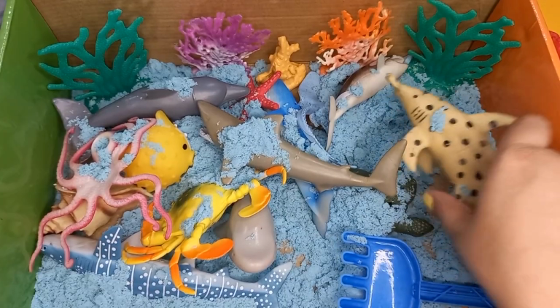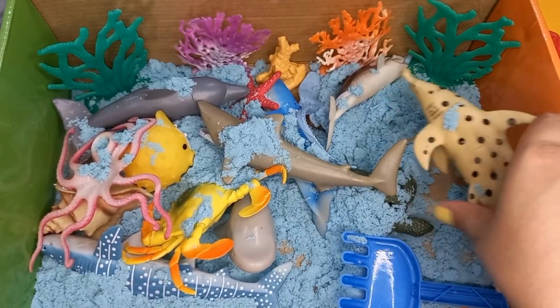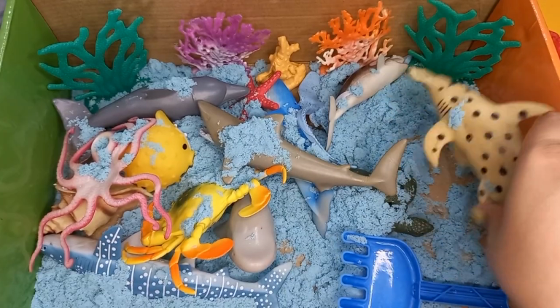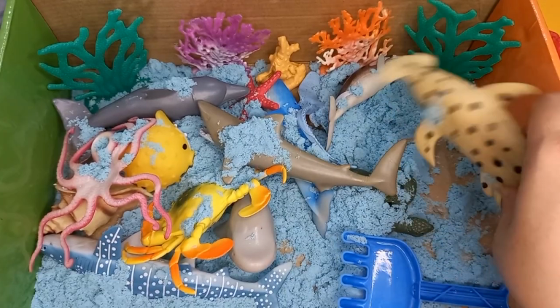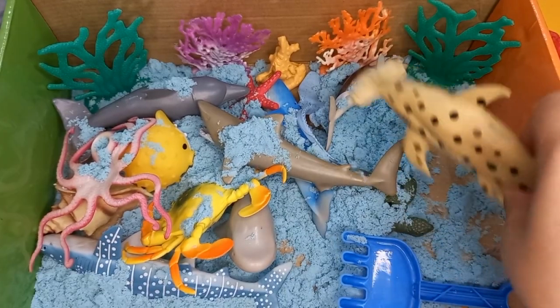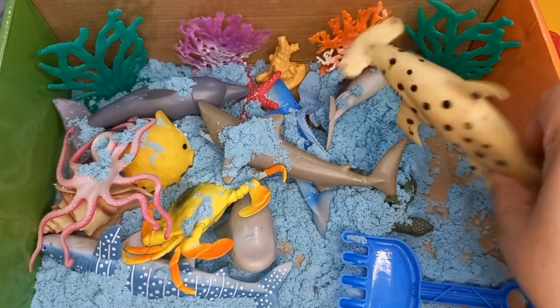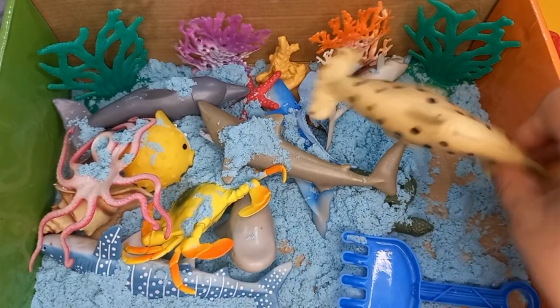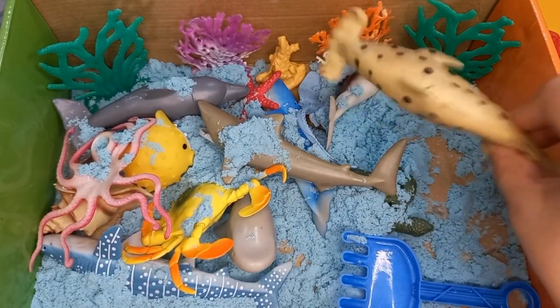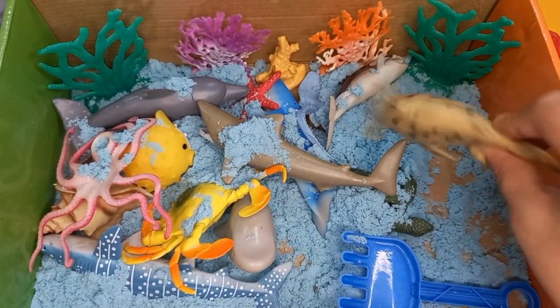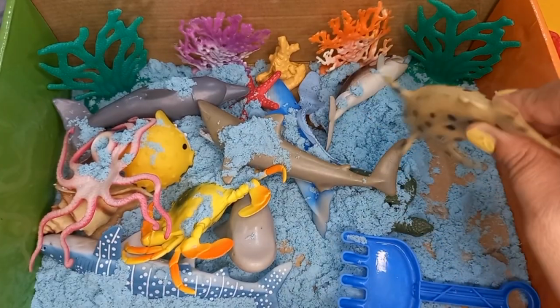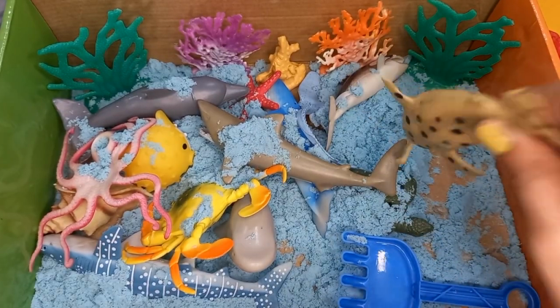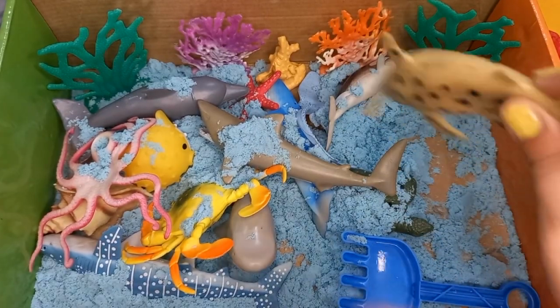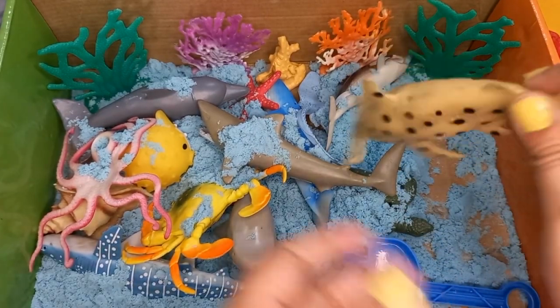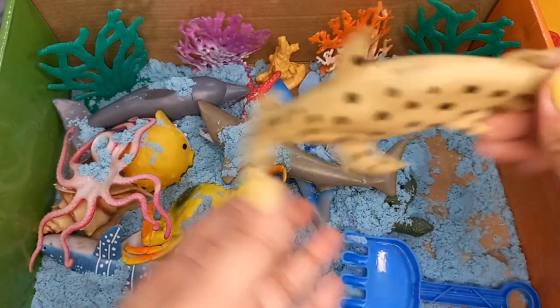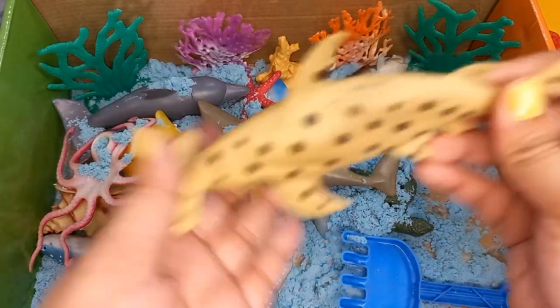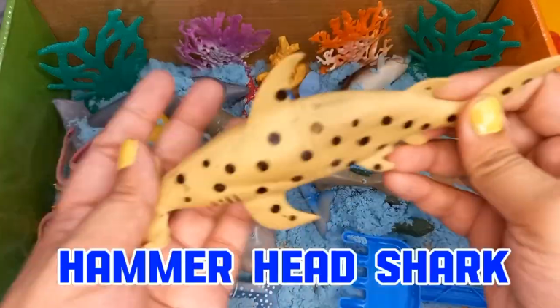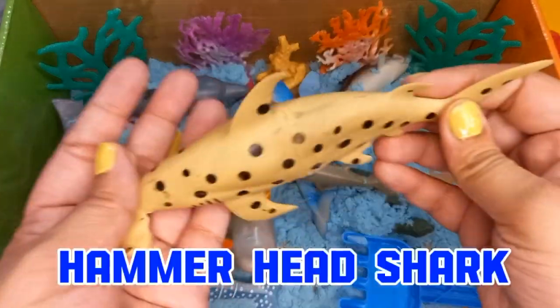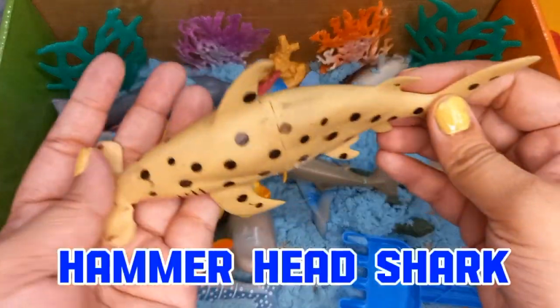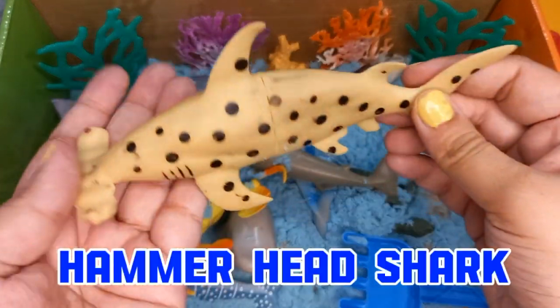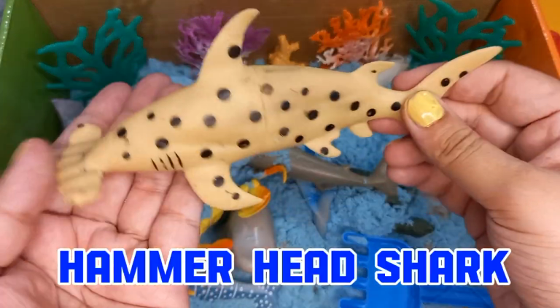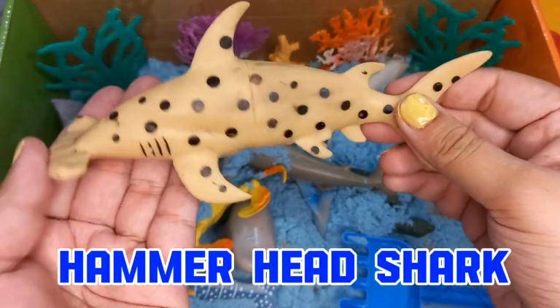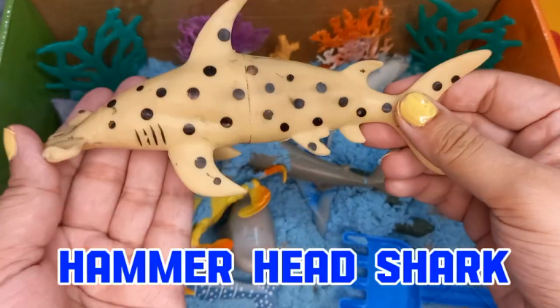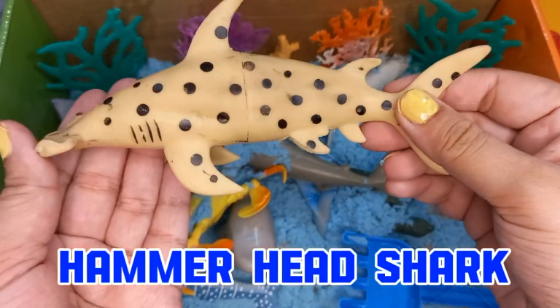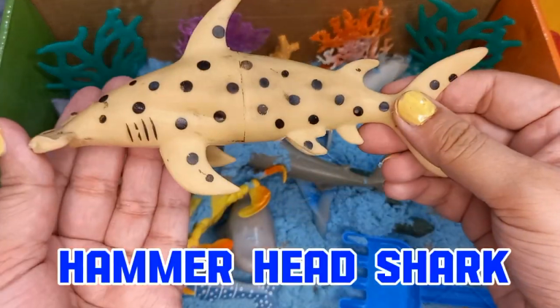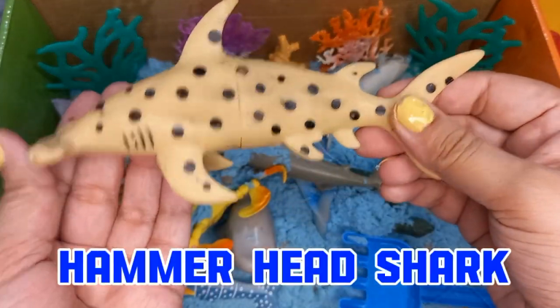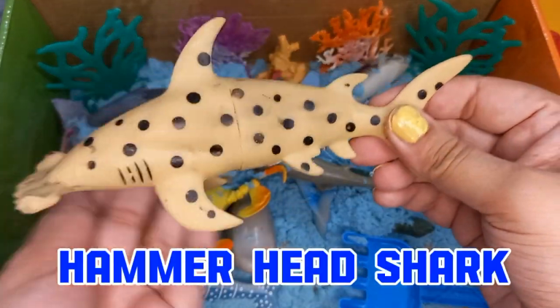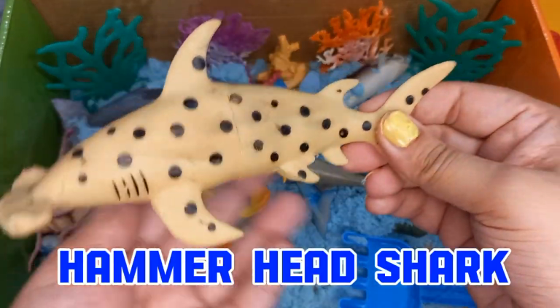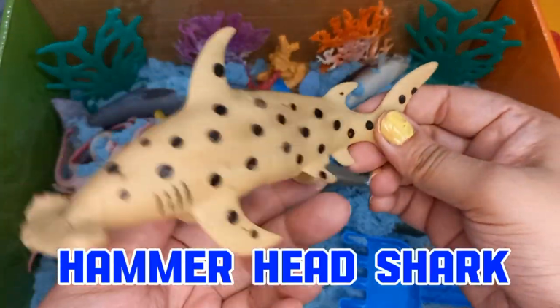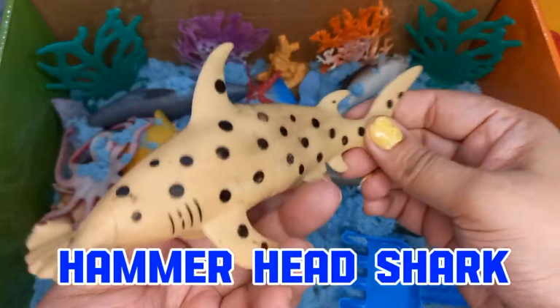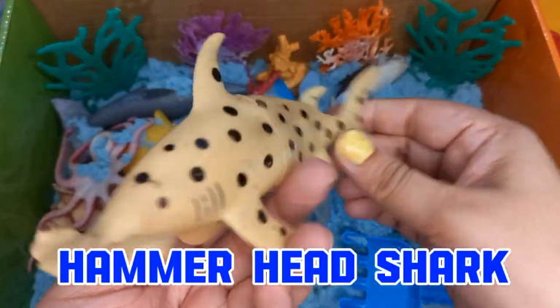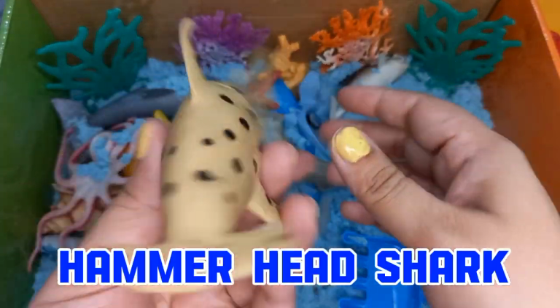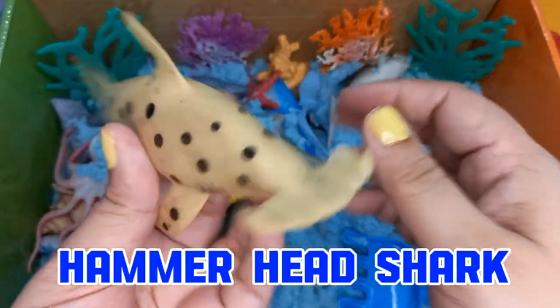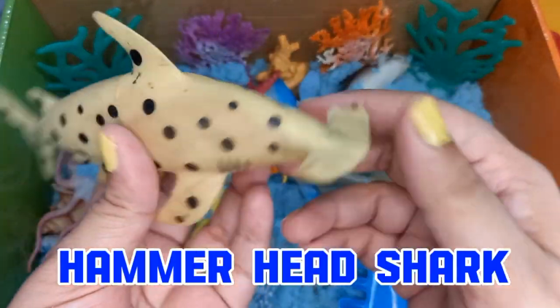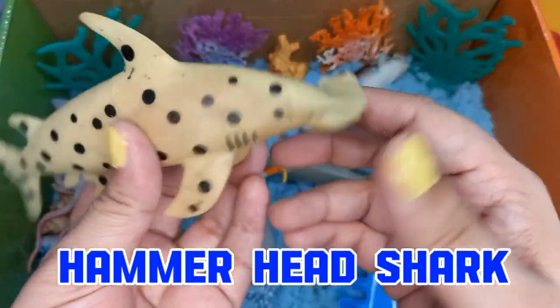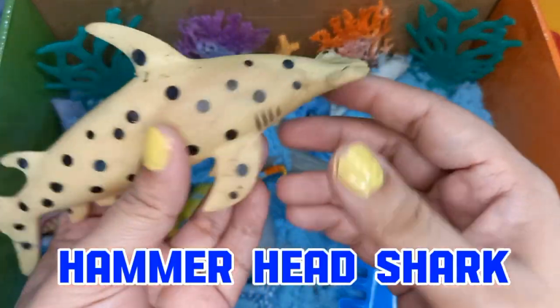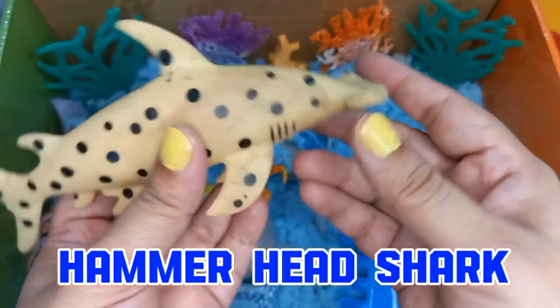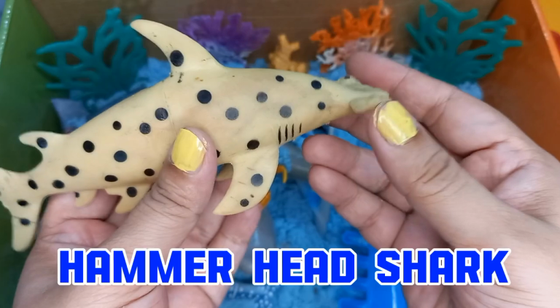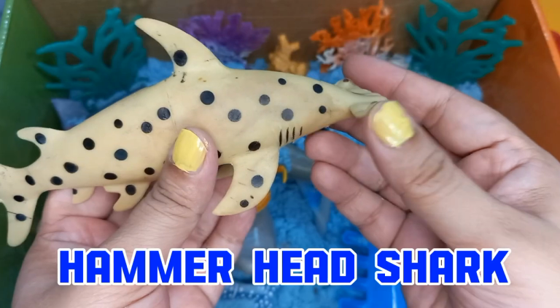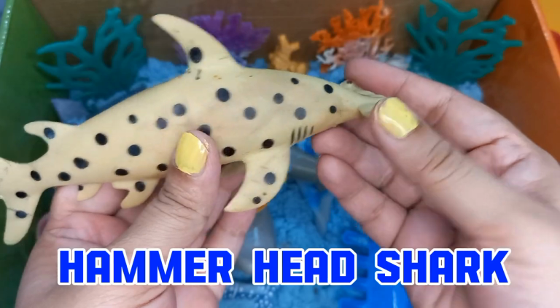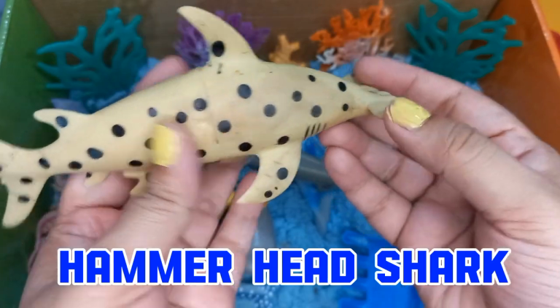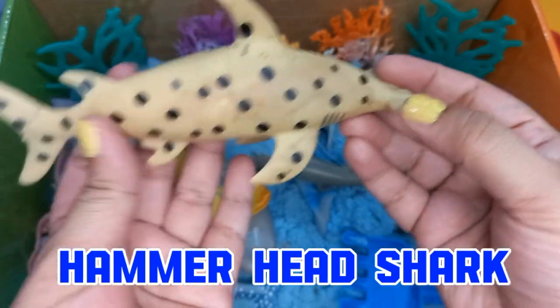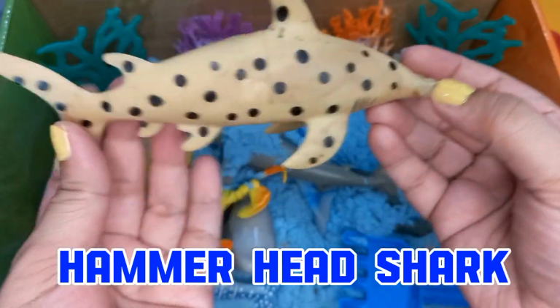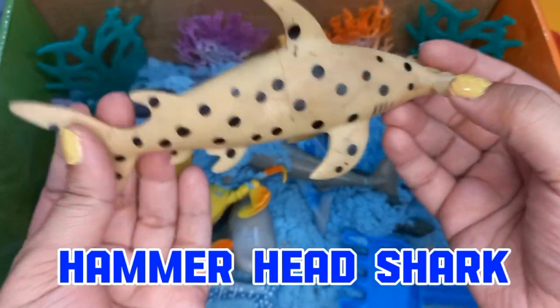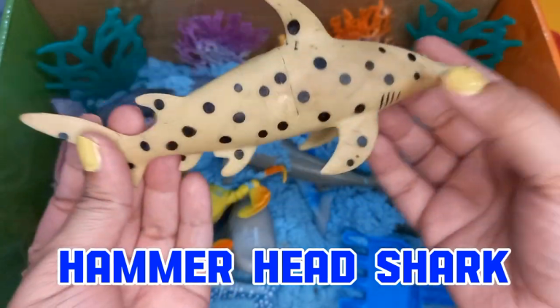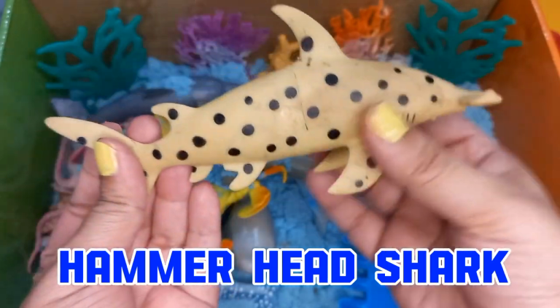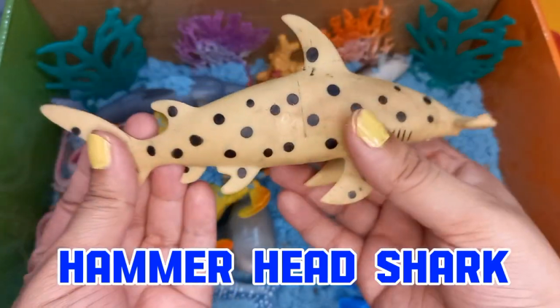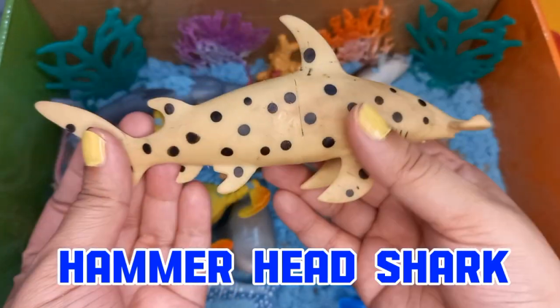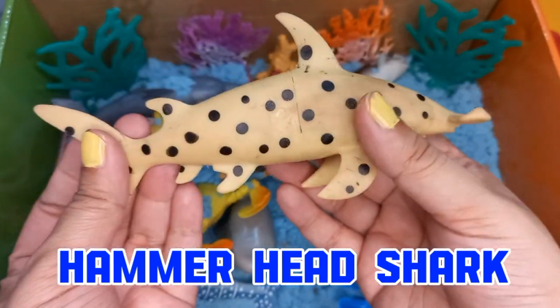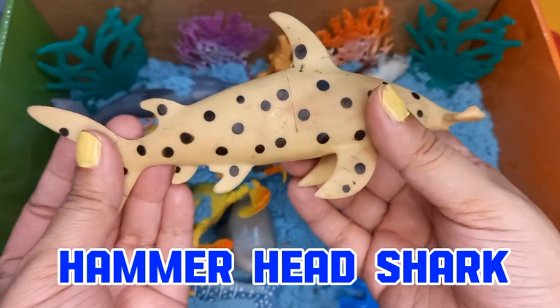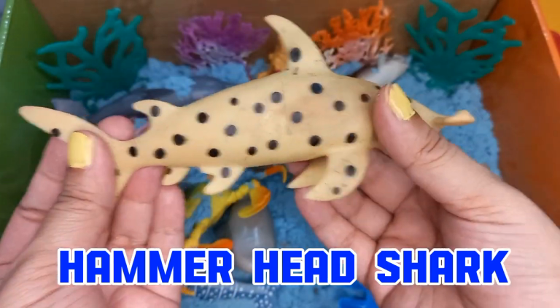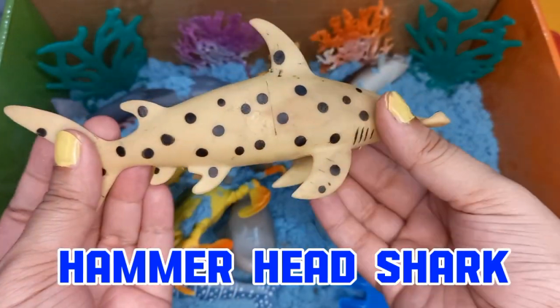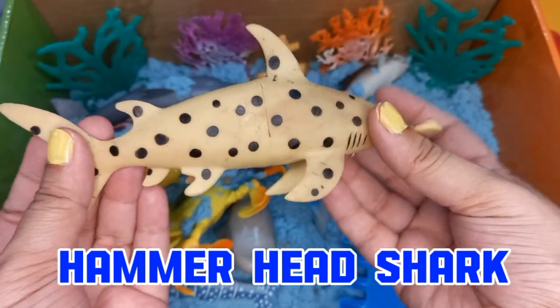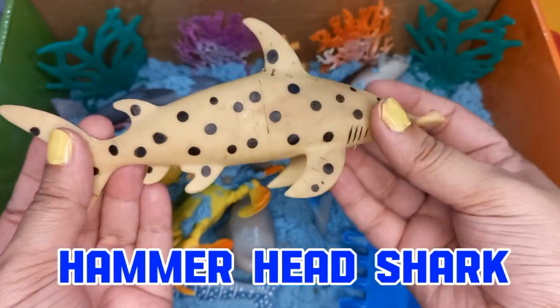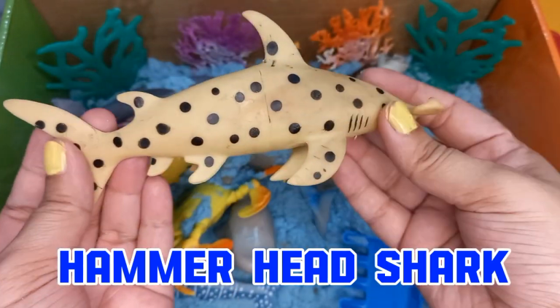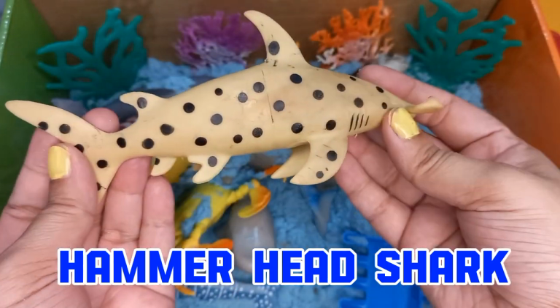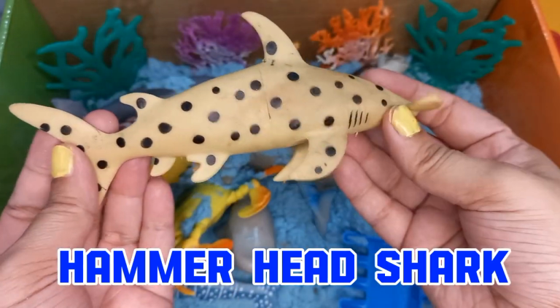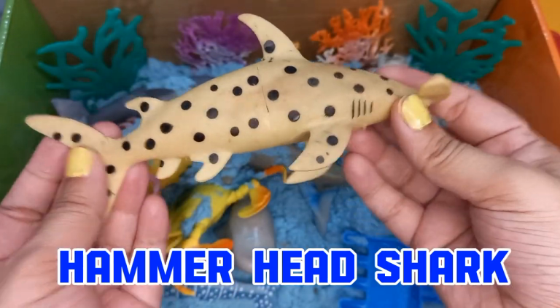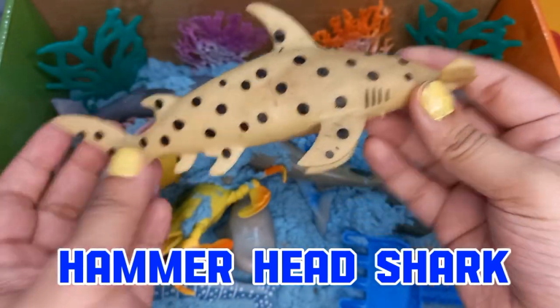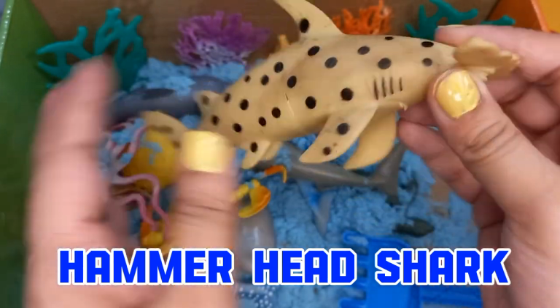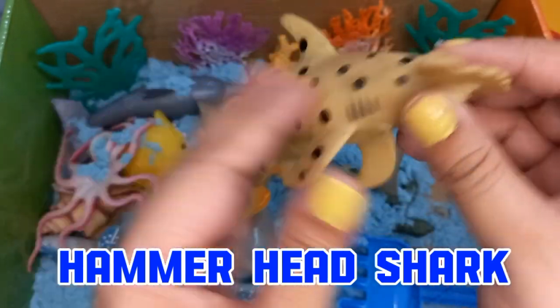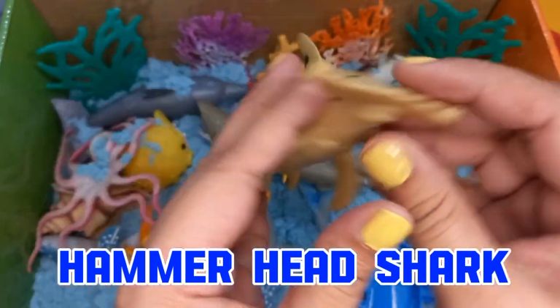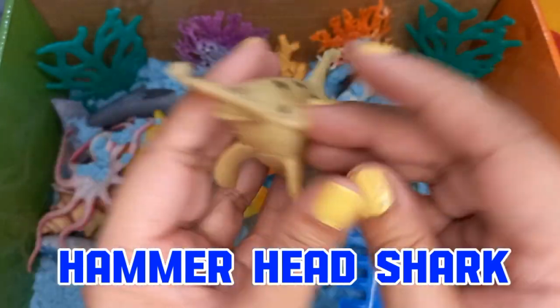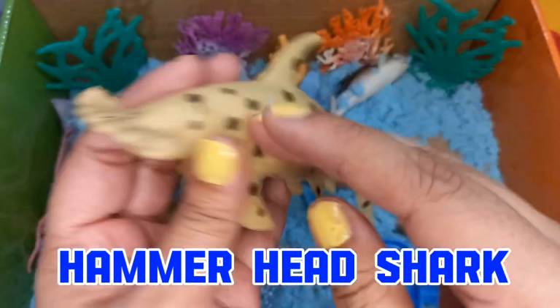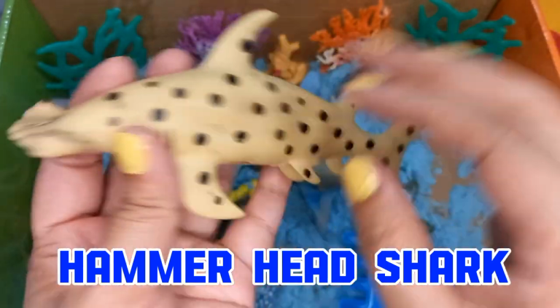We found a hammerhead shark. A white hammerhead shark with some black spots.